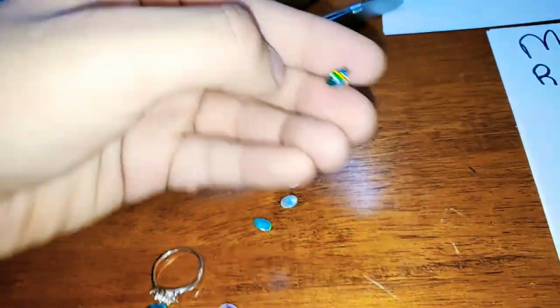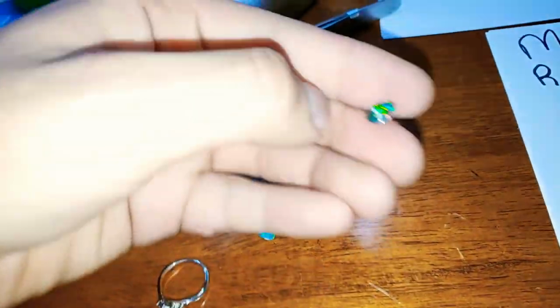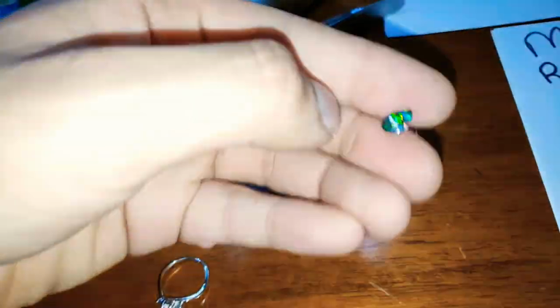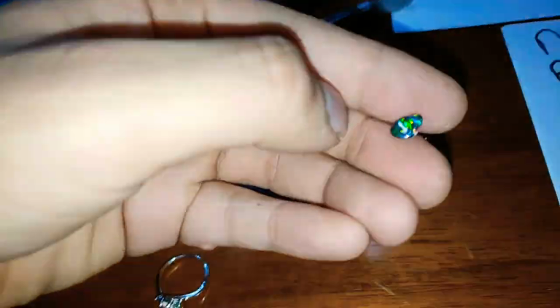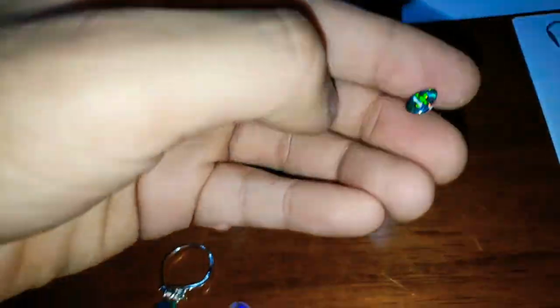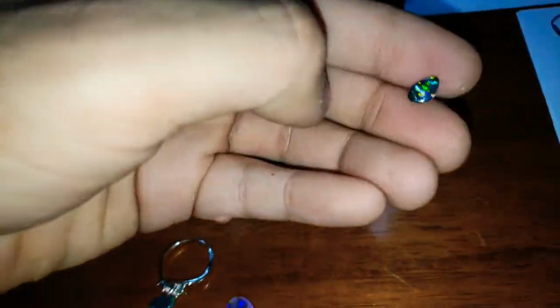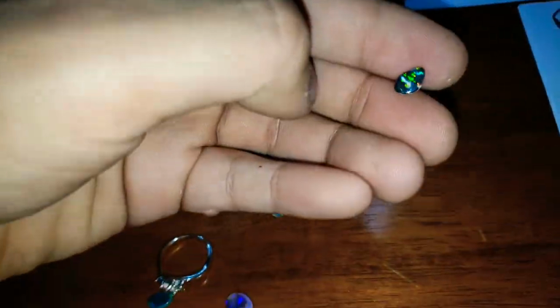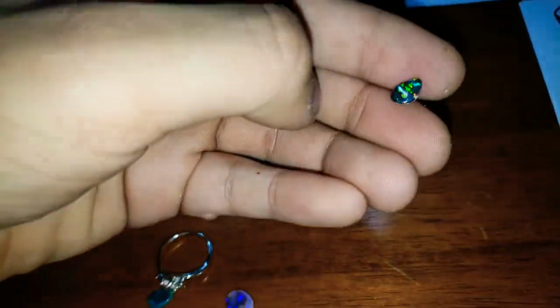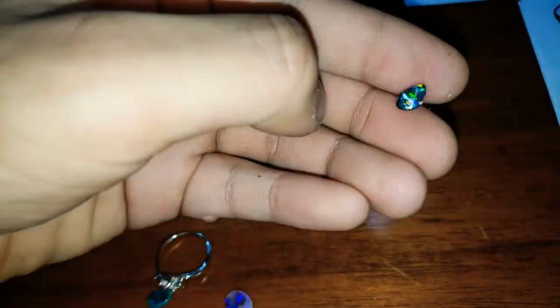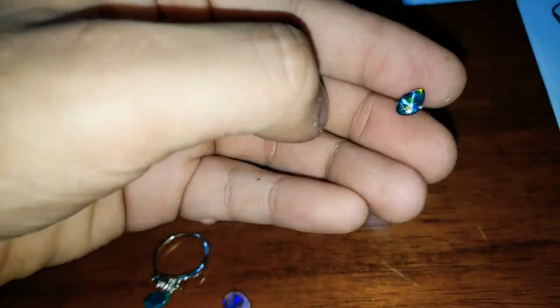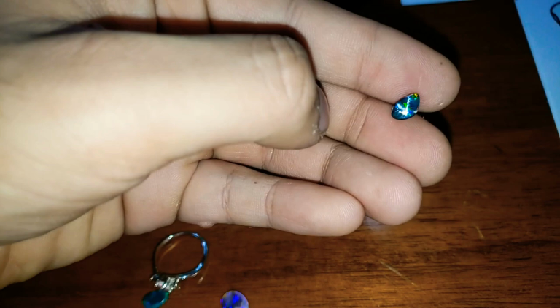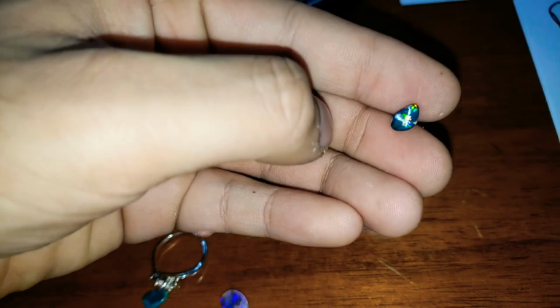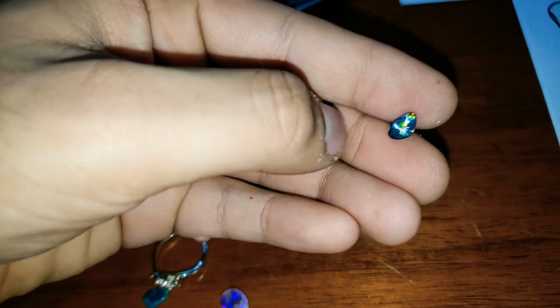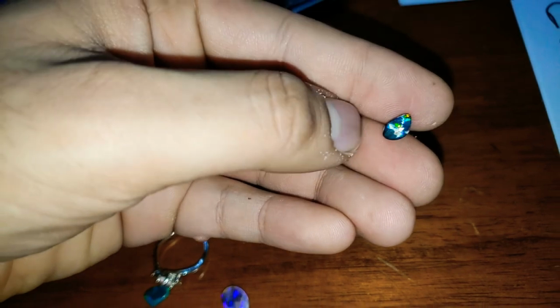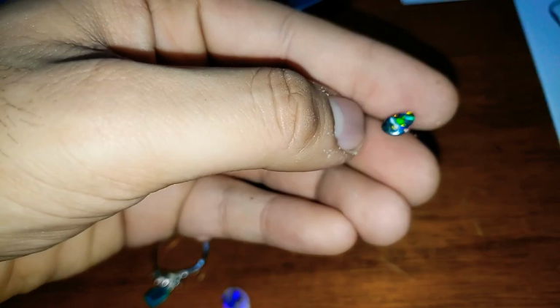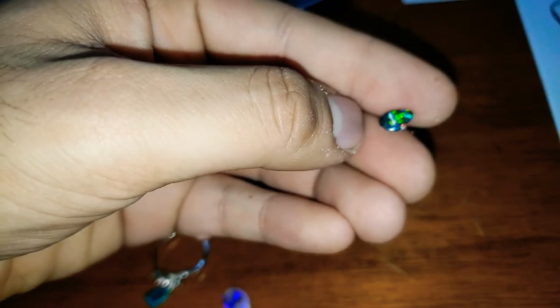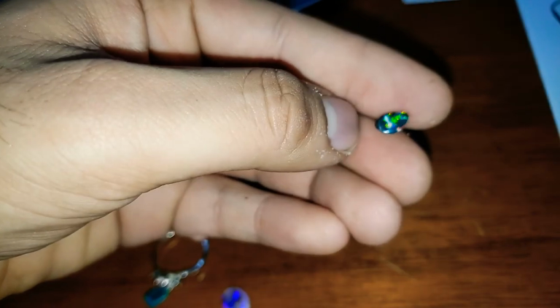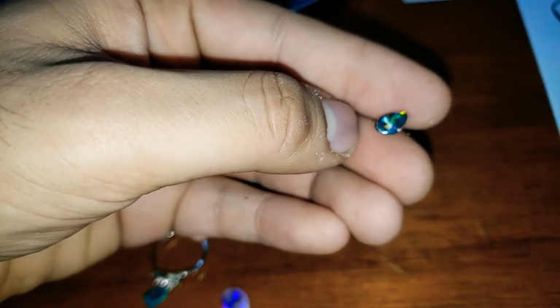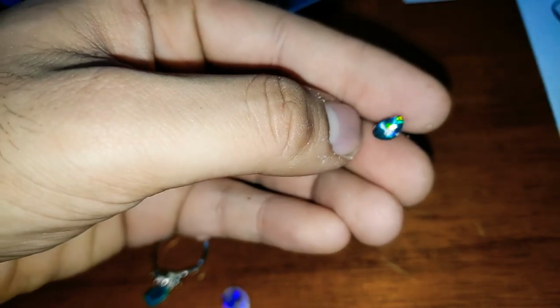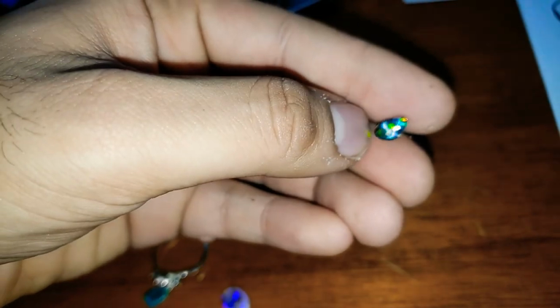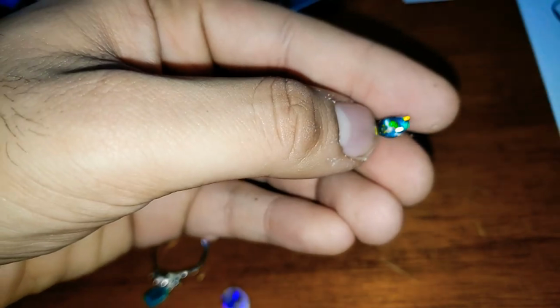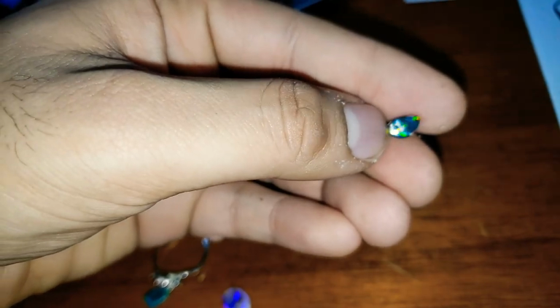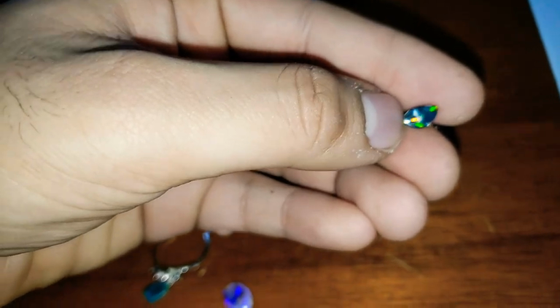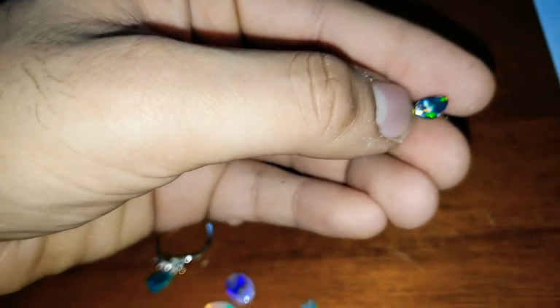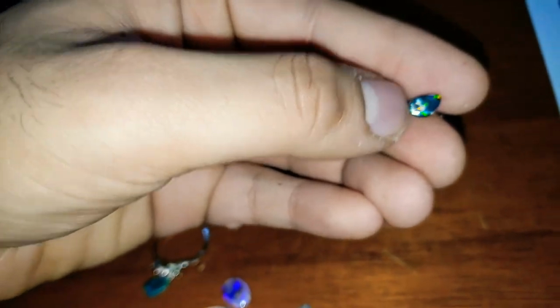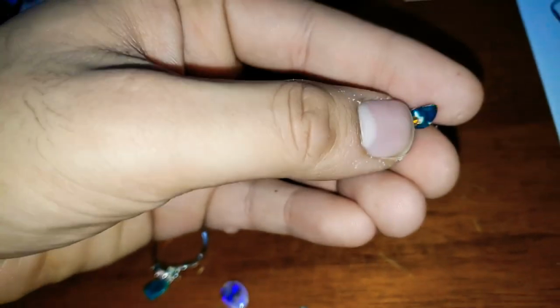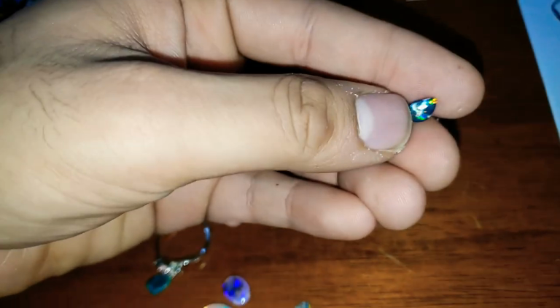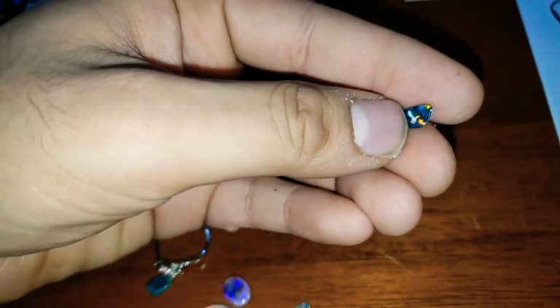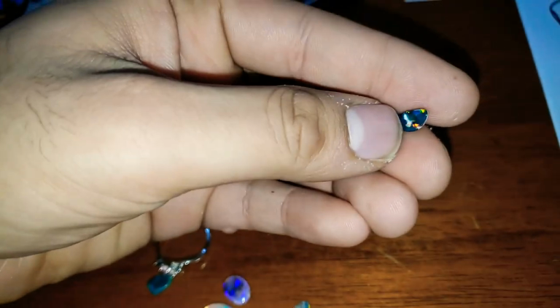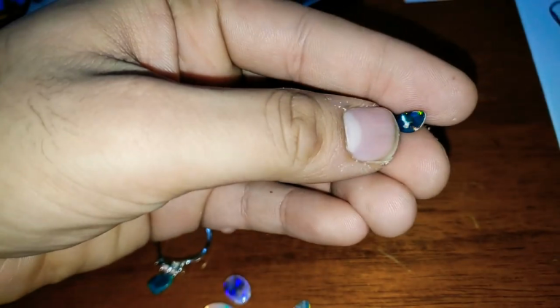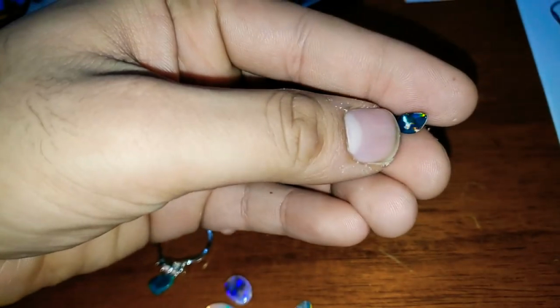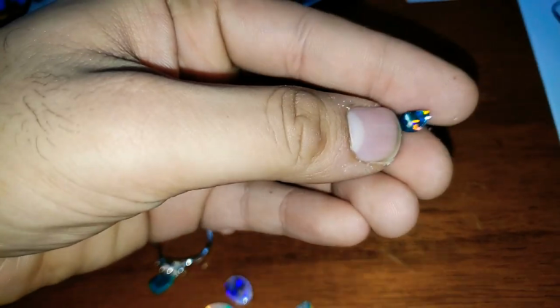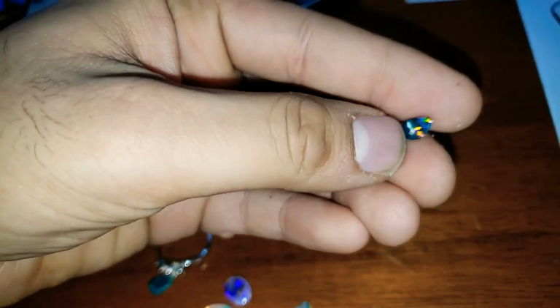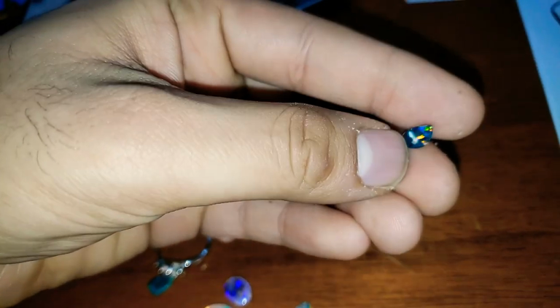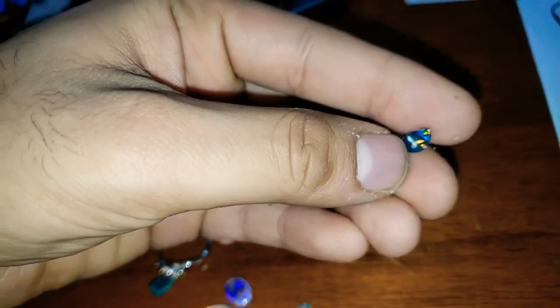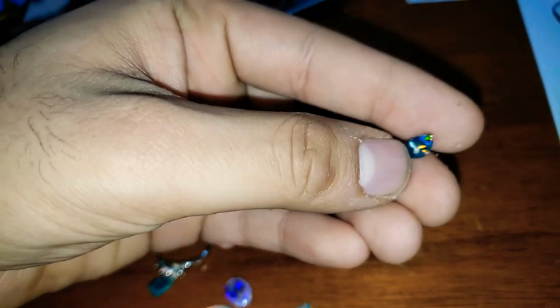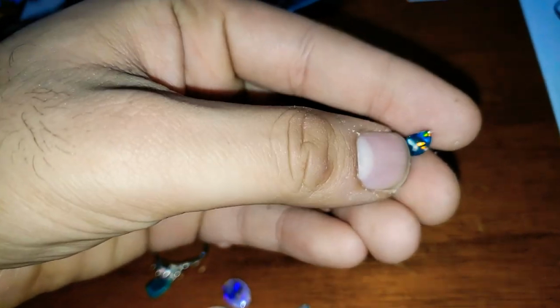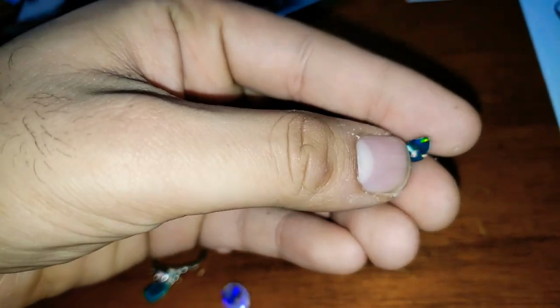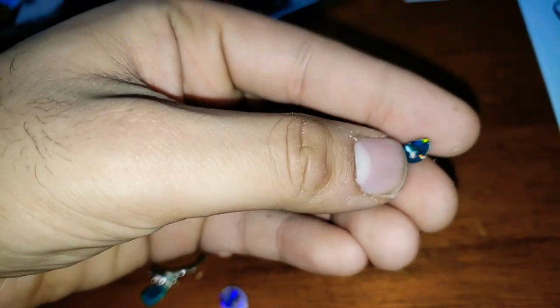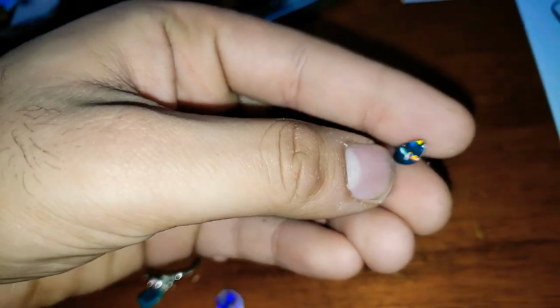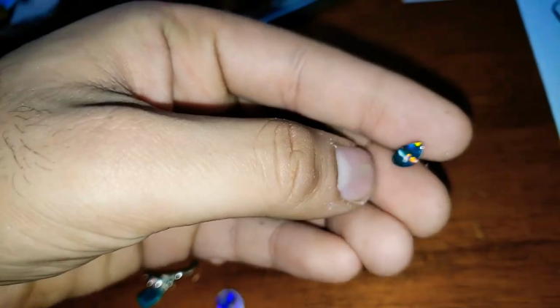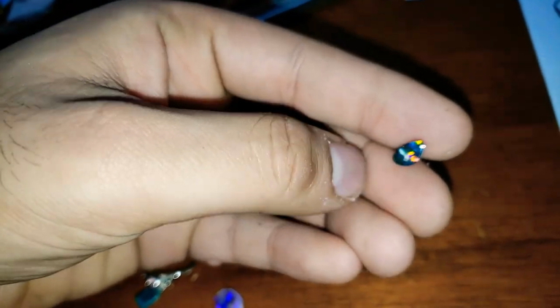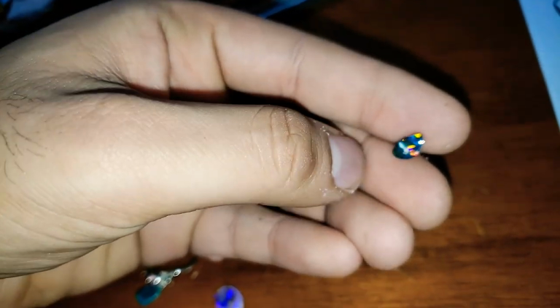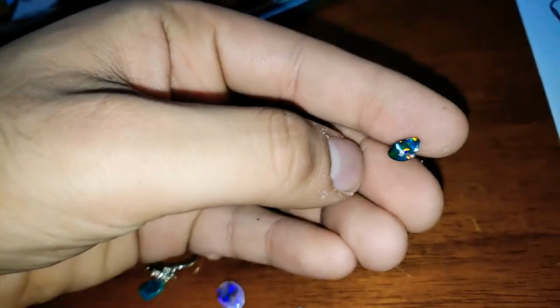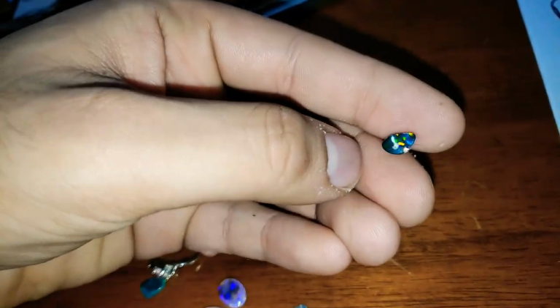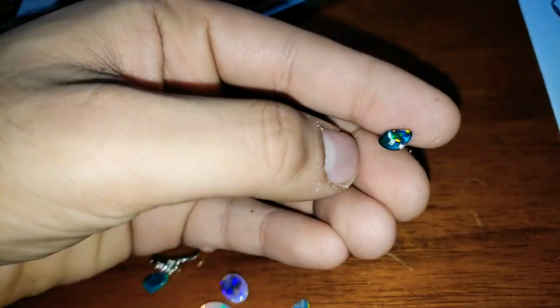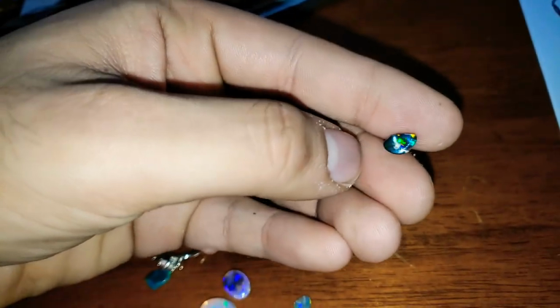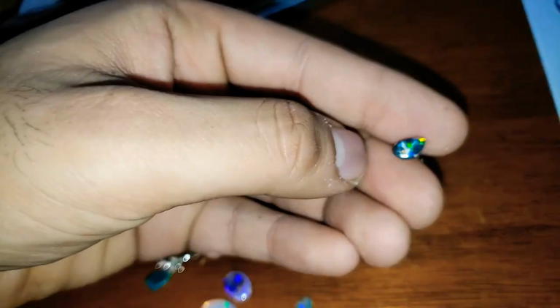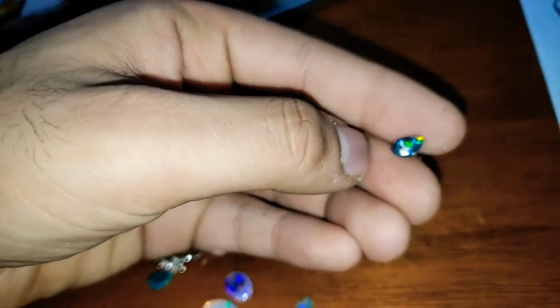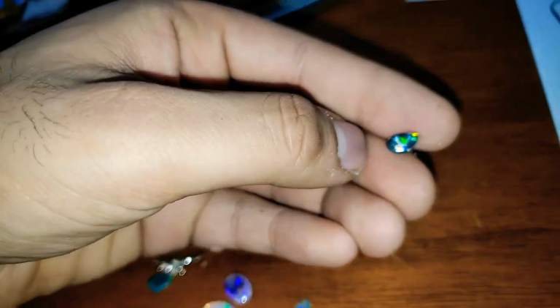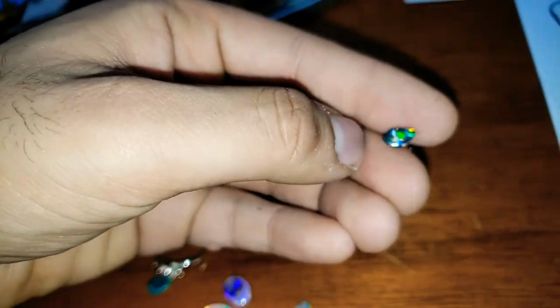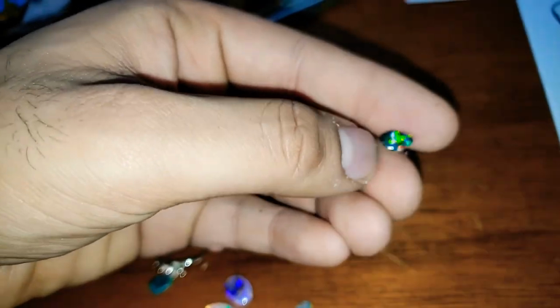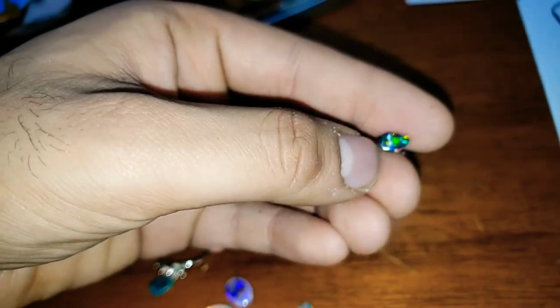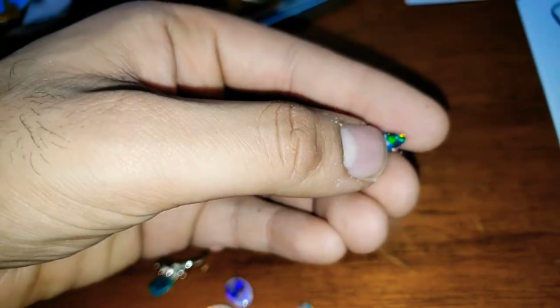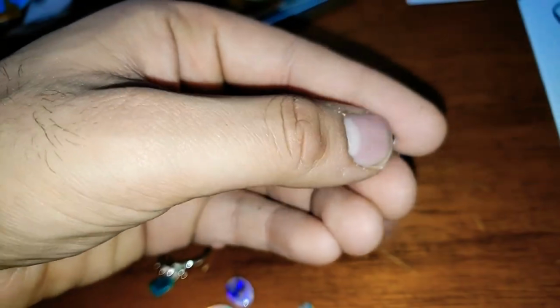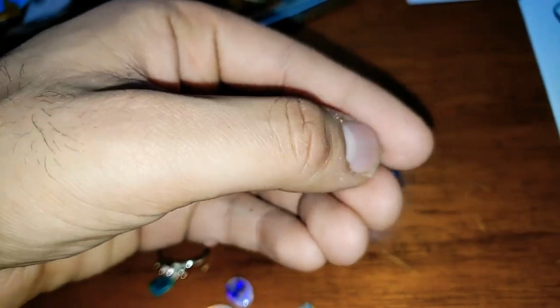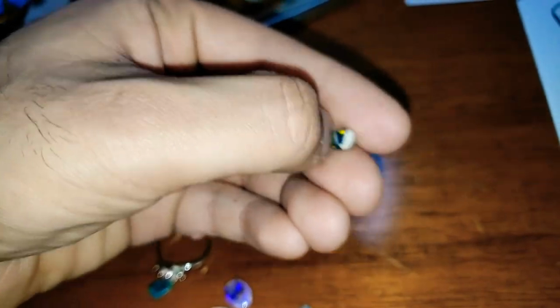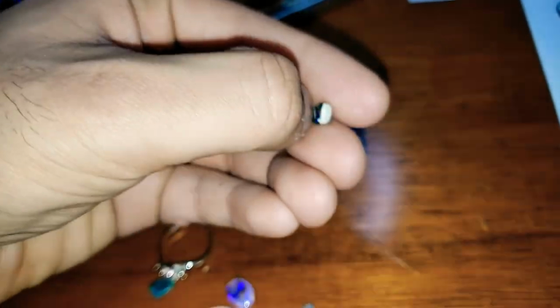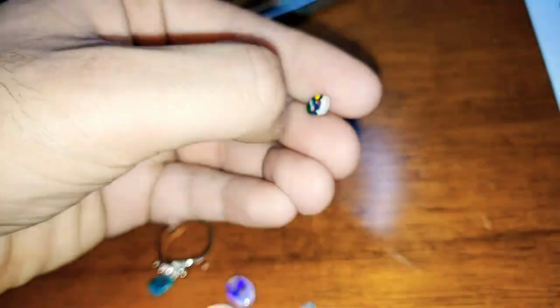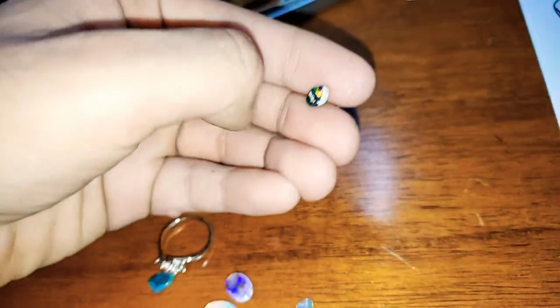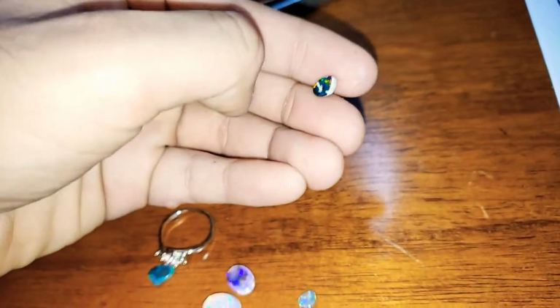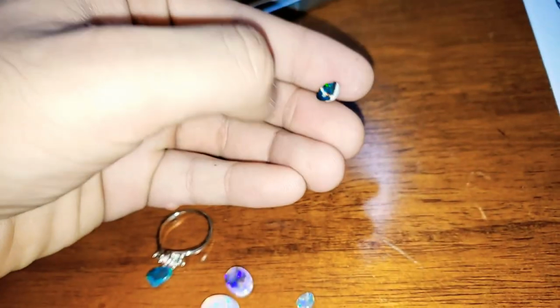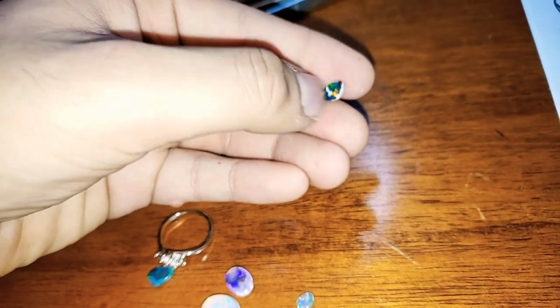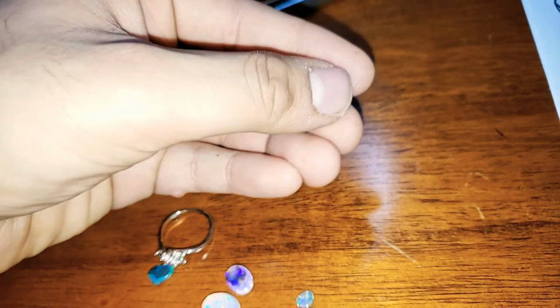Look at how bright this stone is. This stone, despite being much smaller than some of the other stones, is the most valuable, if it's real.